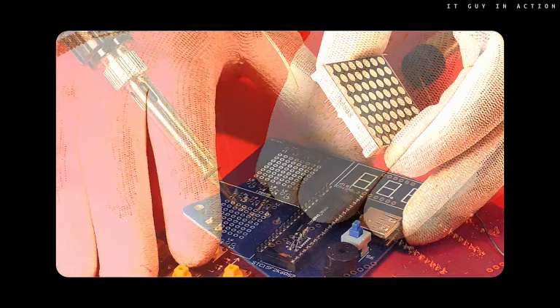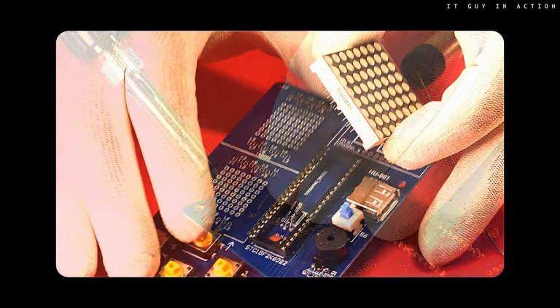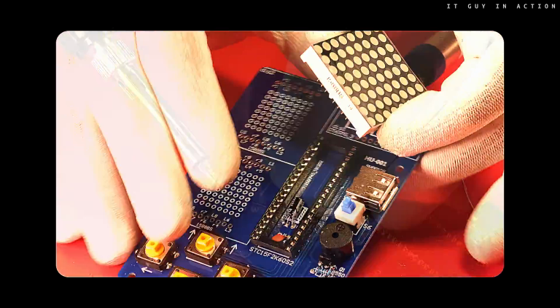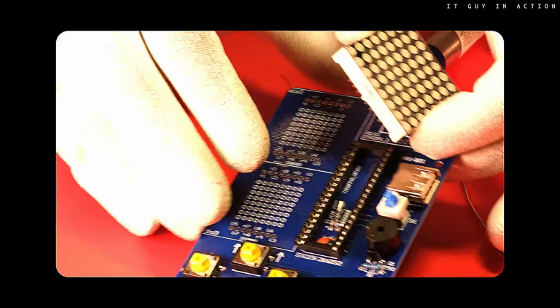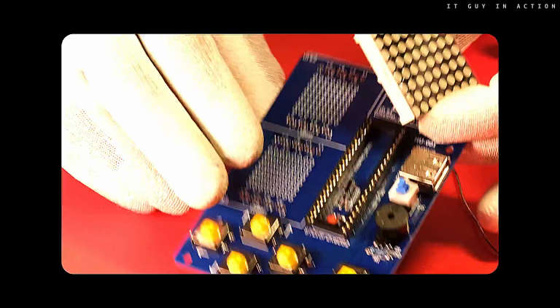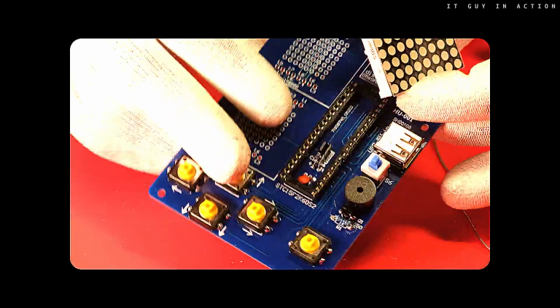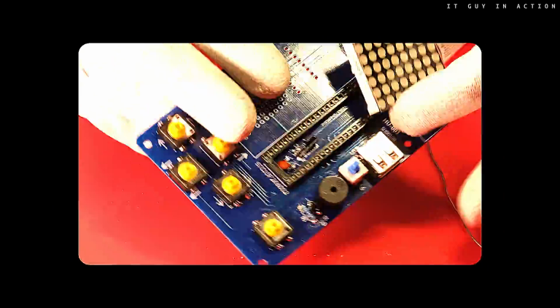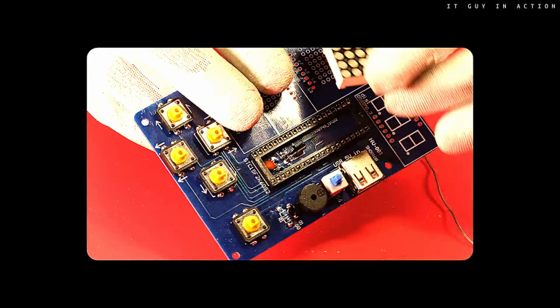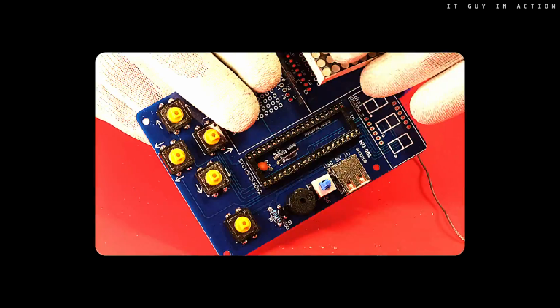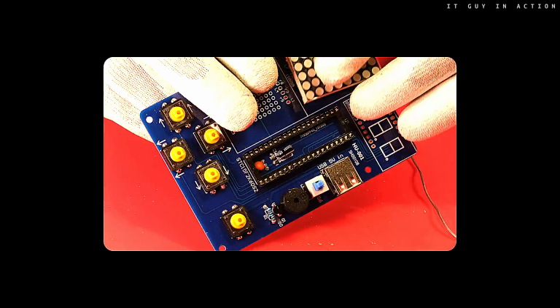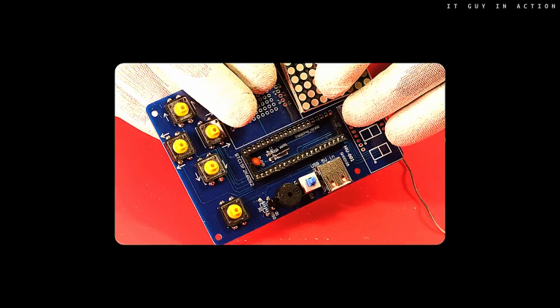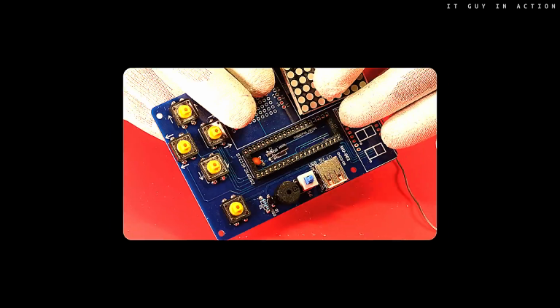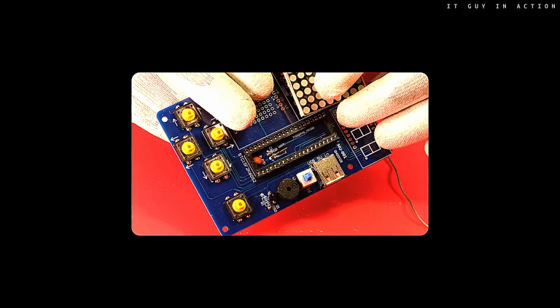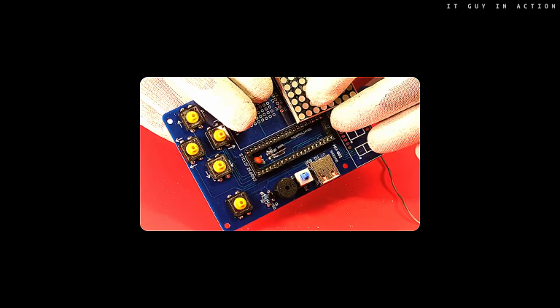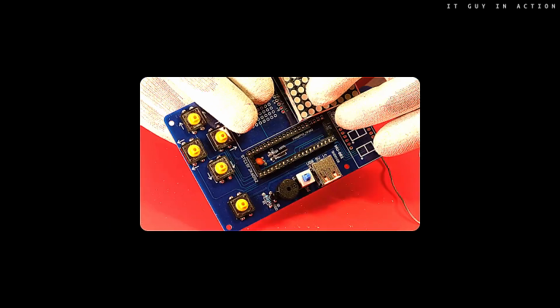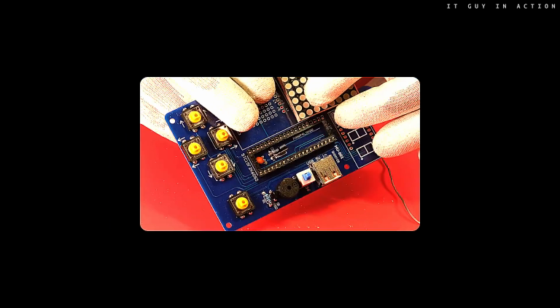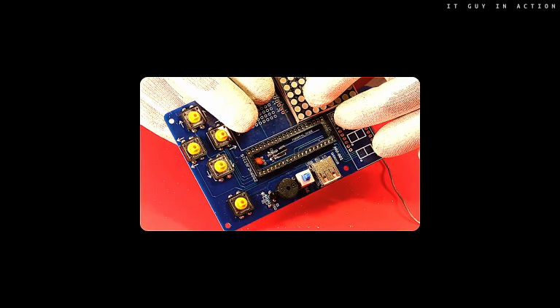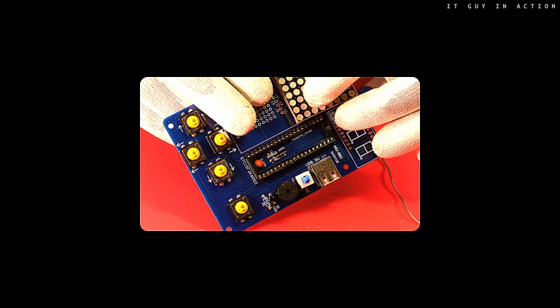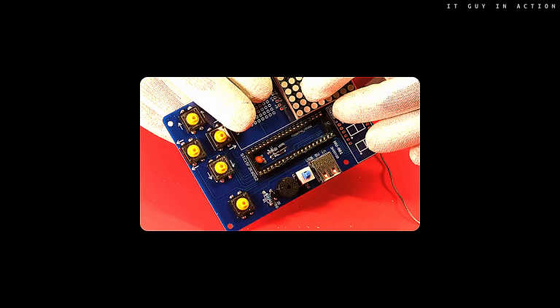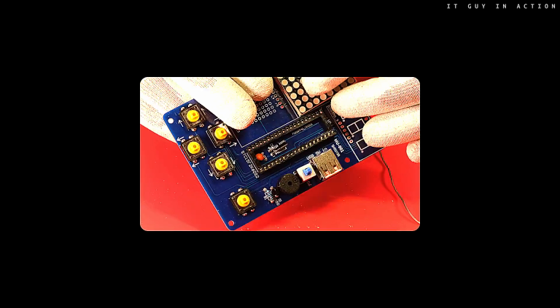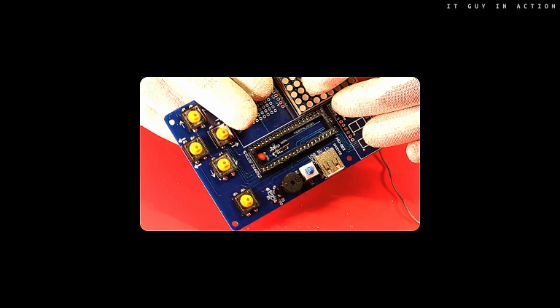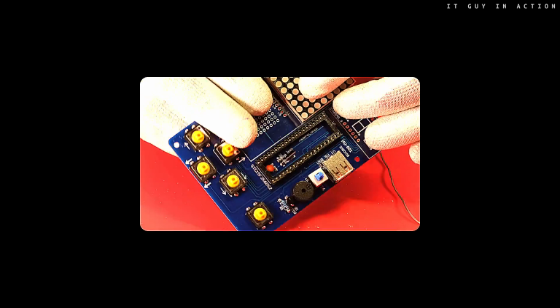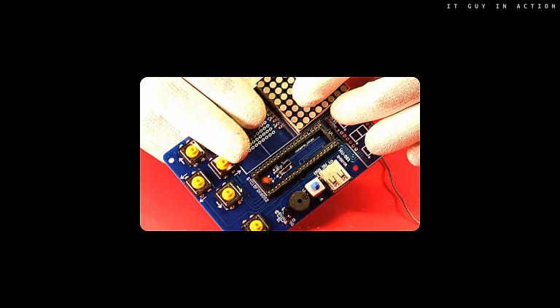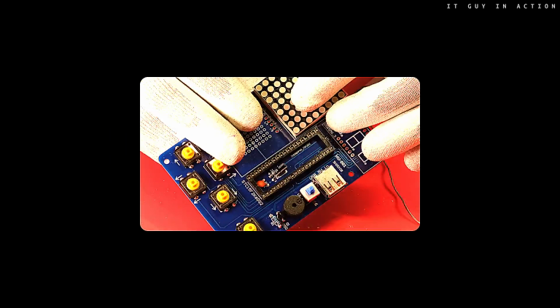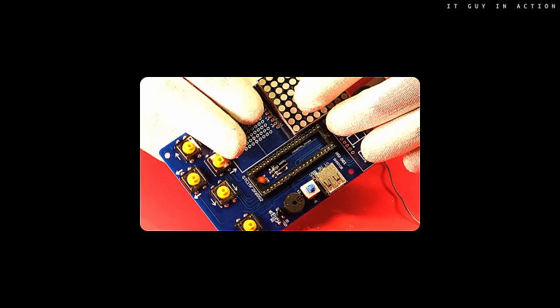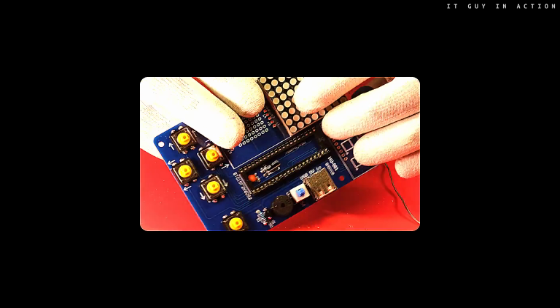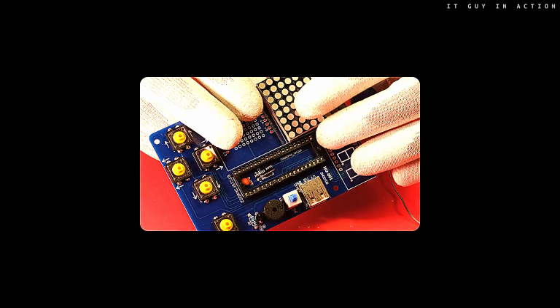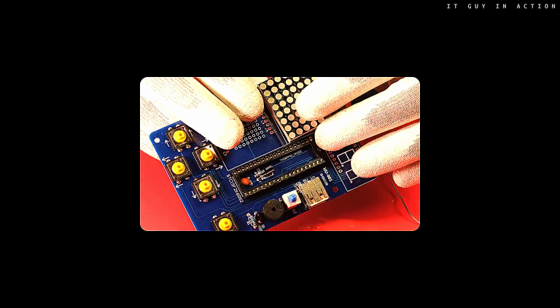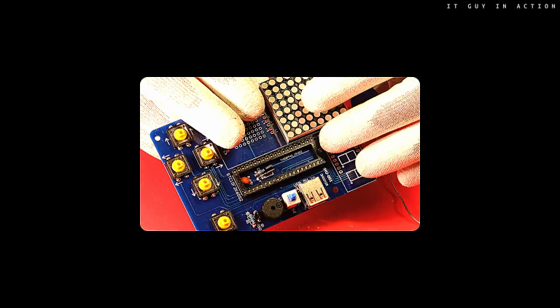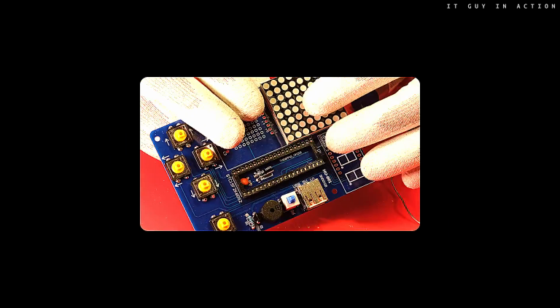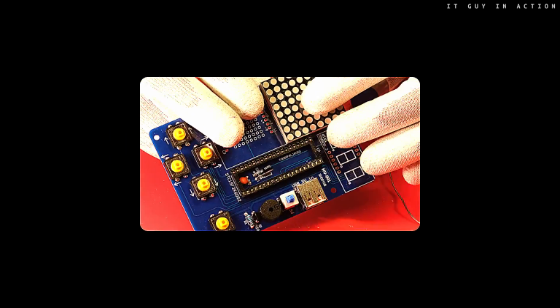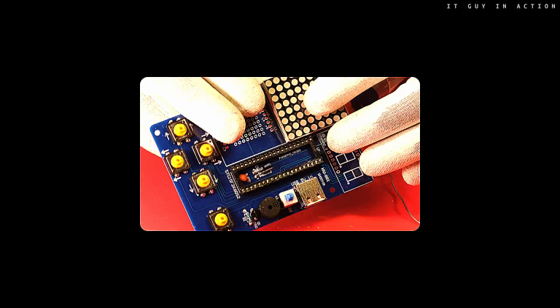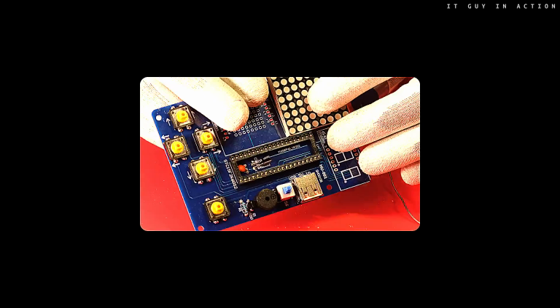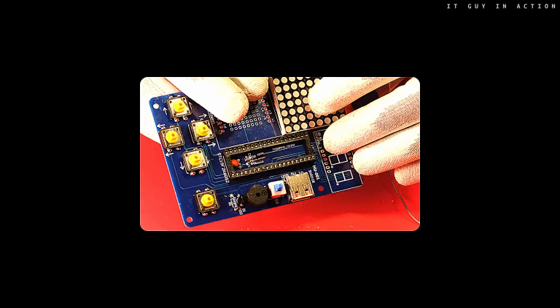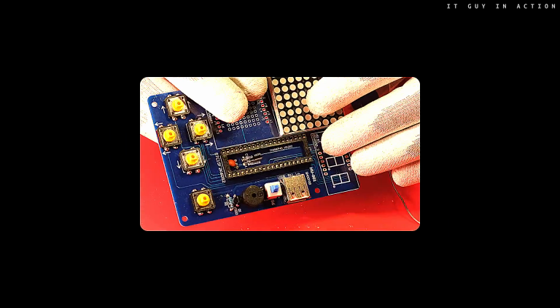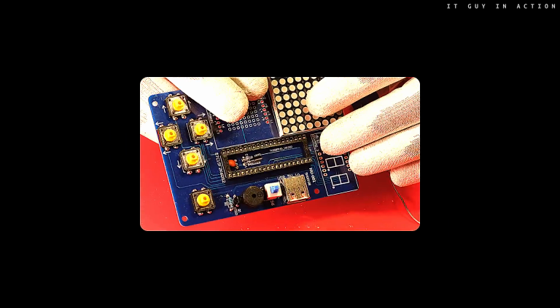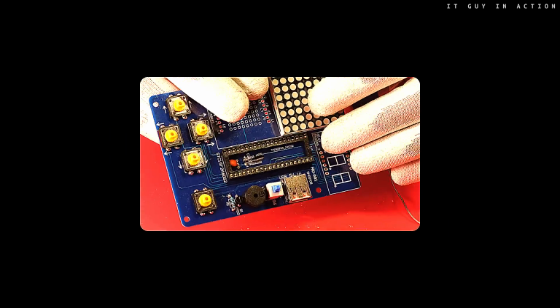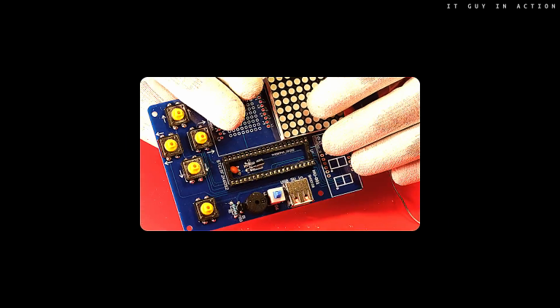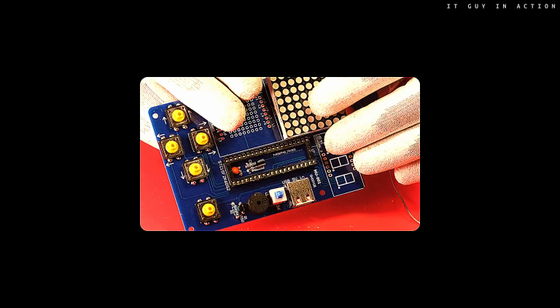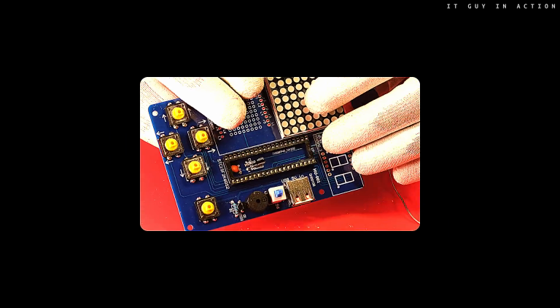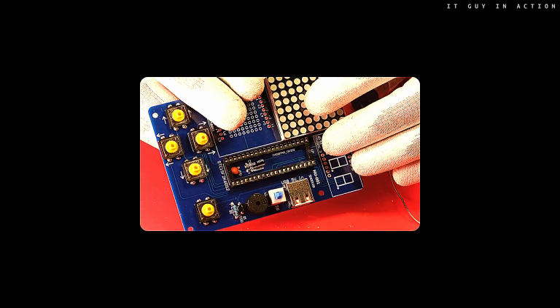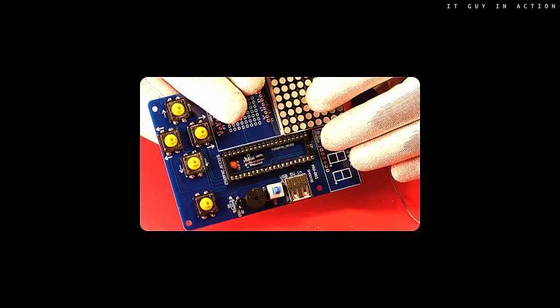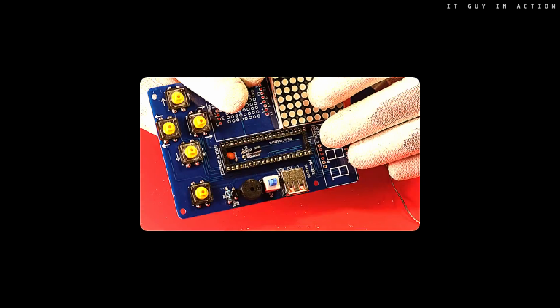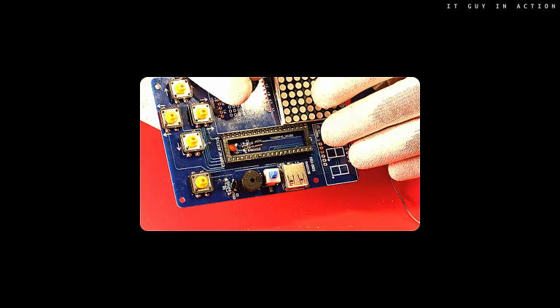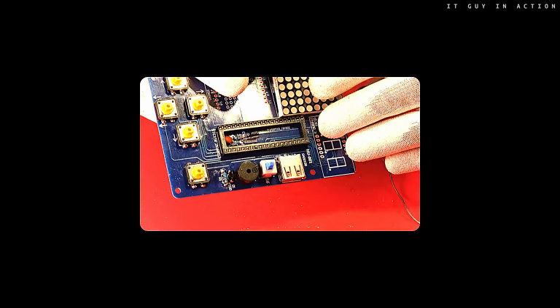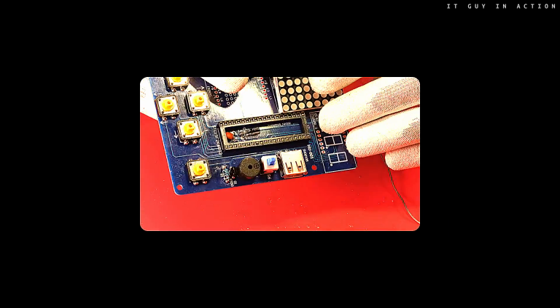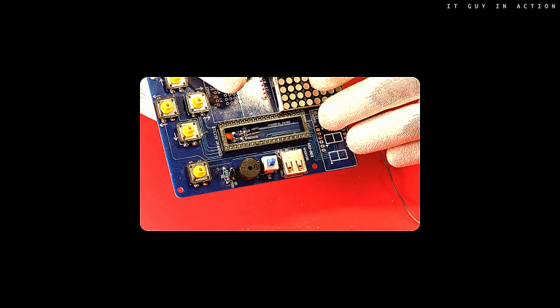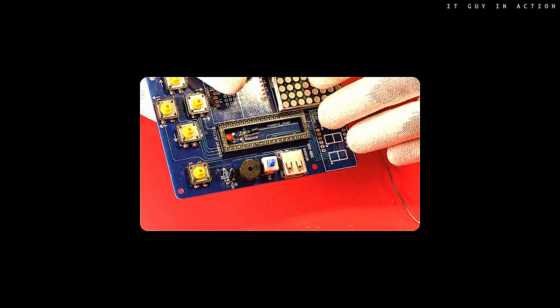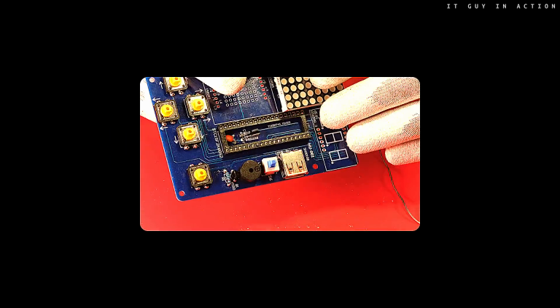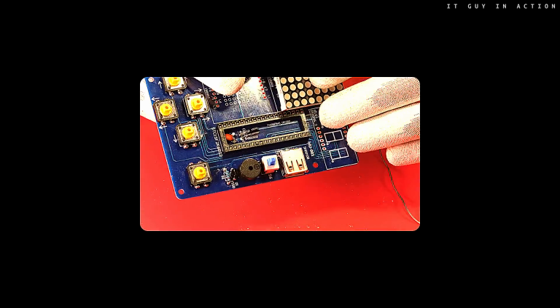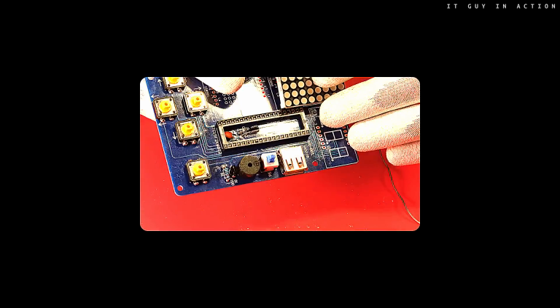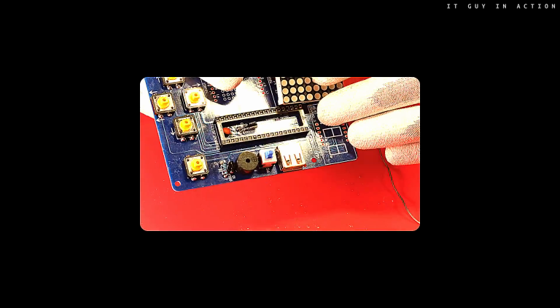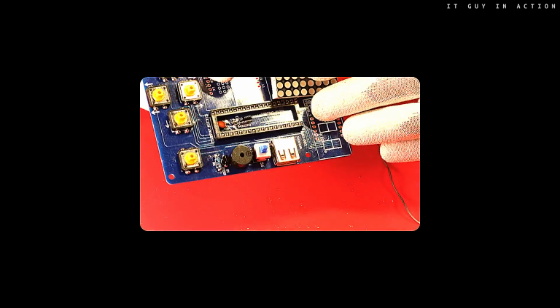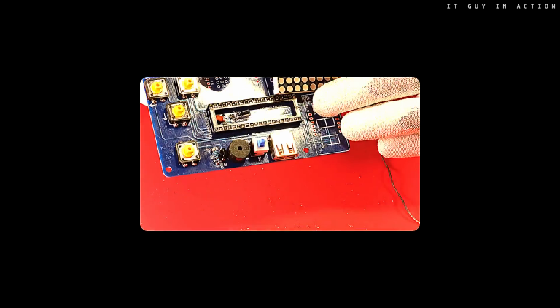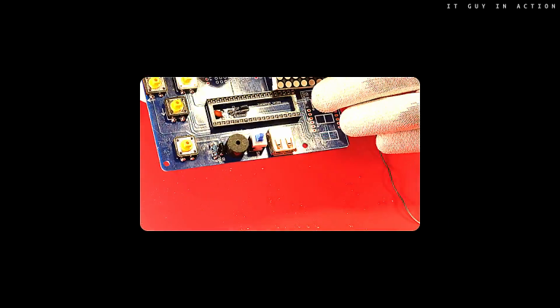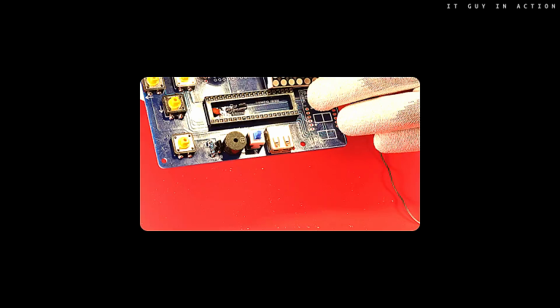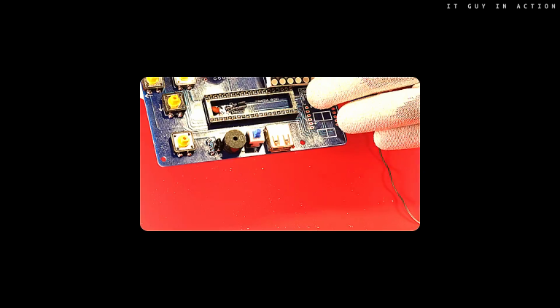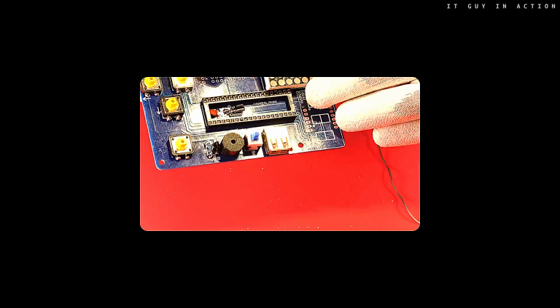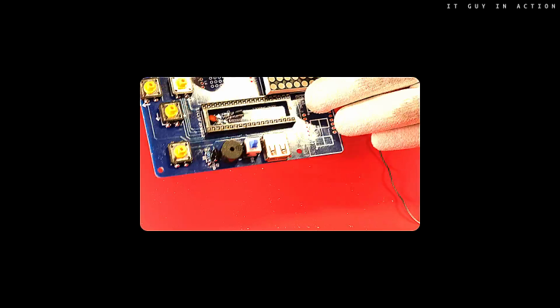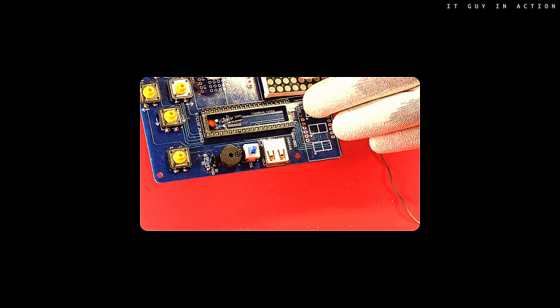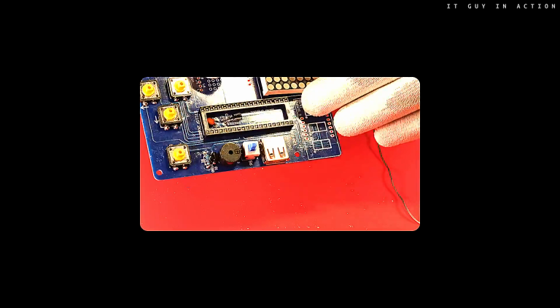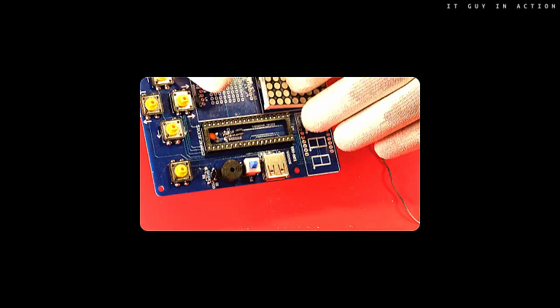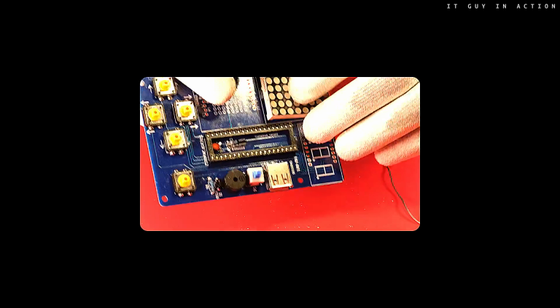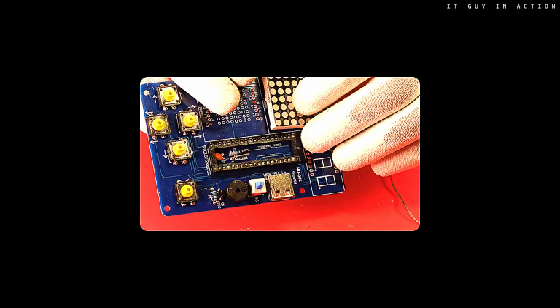Dot matrix LED displays also require proper assembly, especially since it's hard to desolder them later.